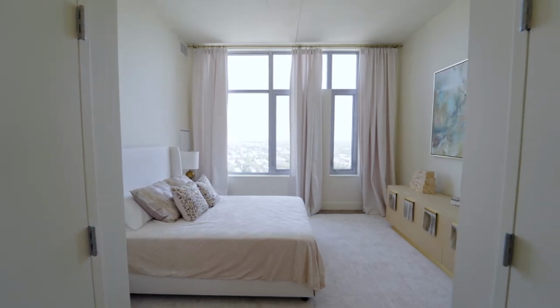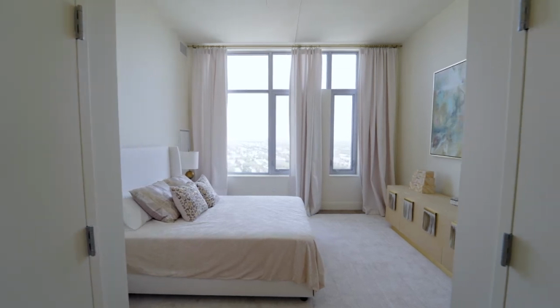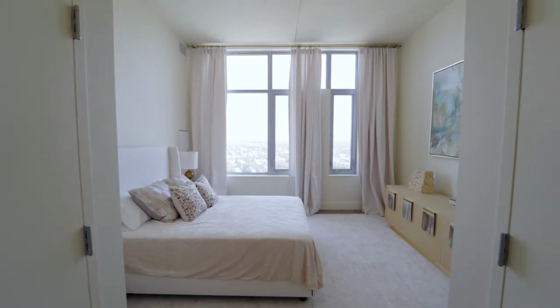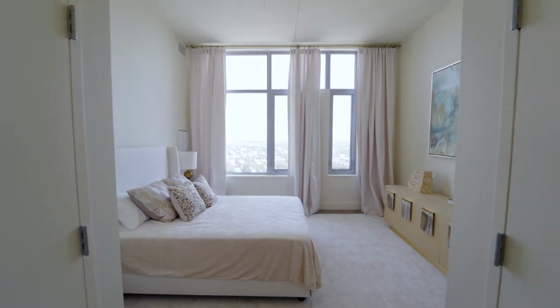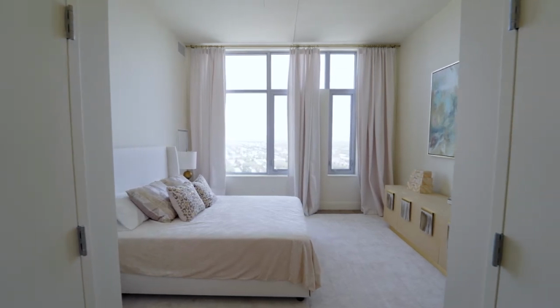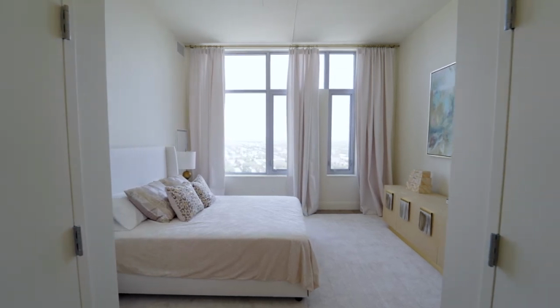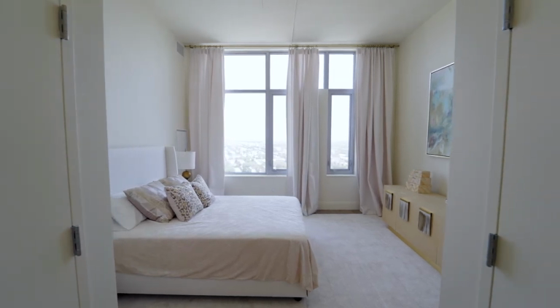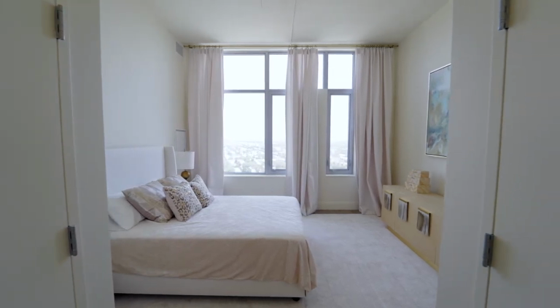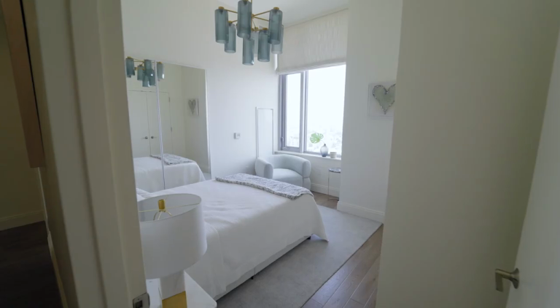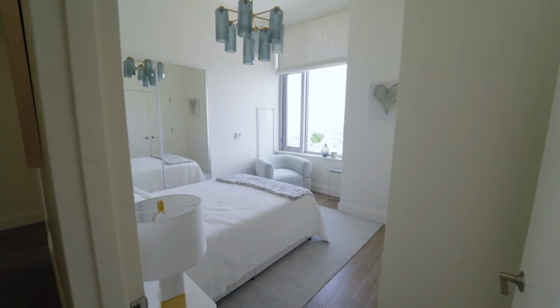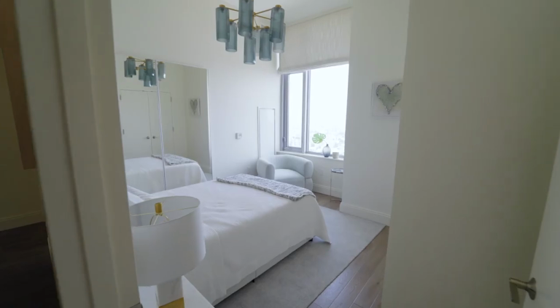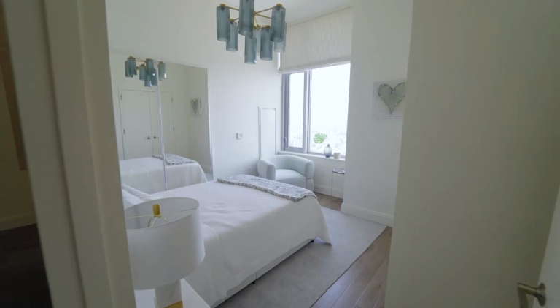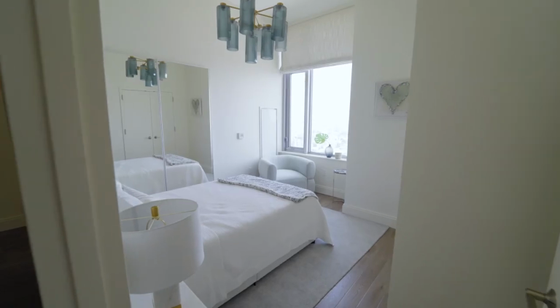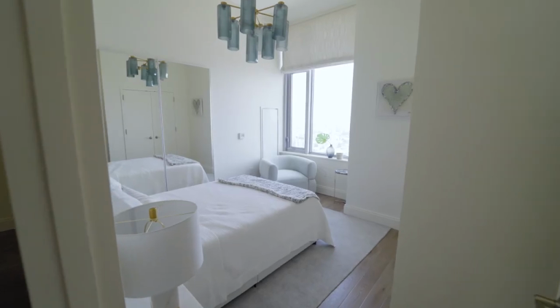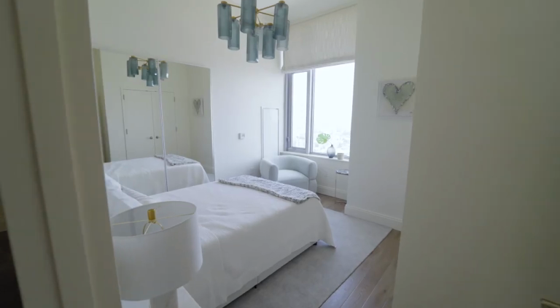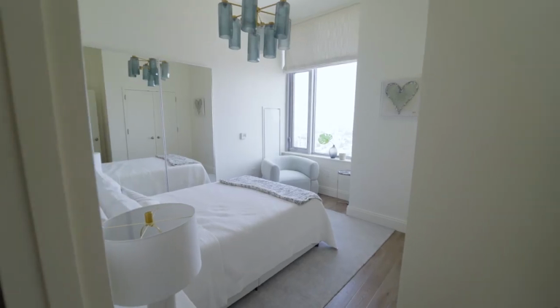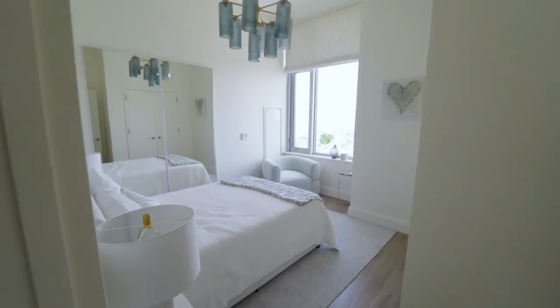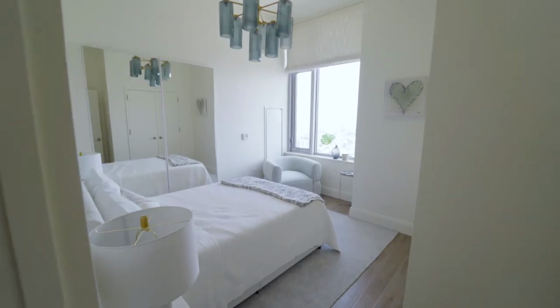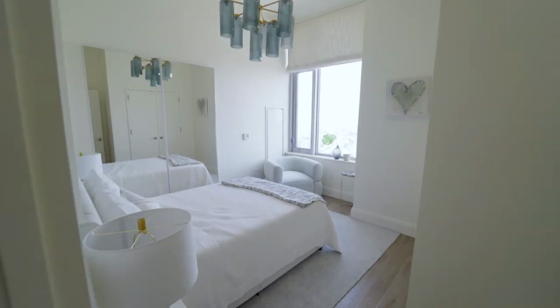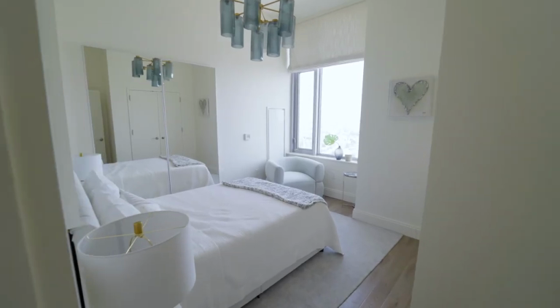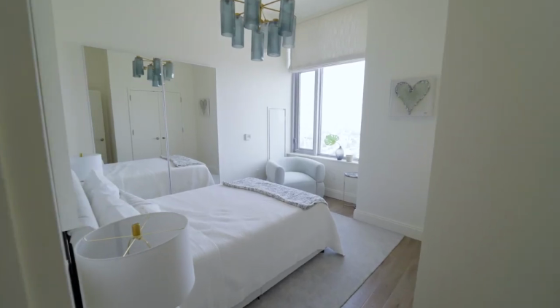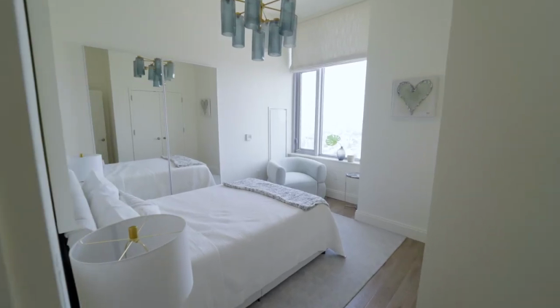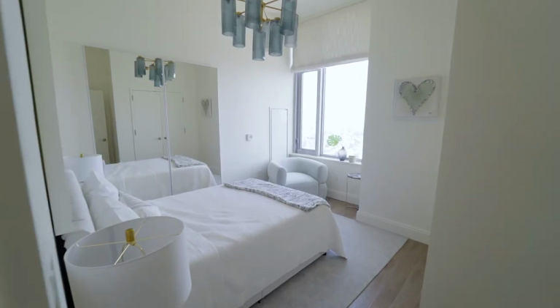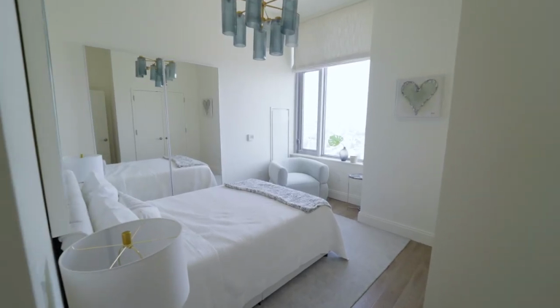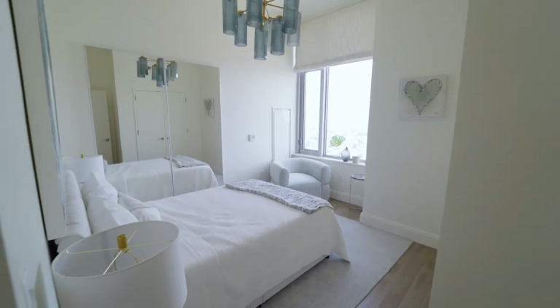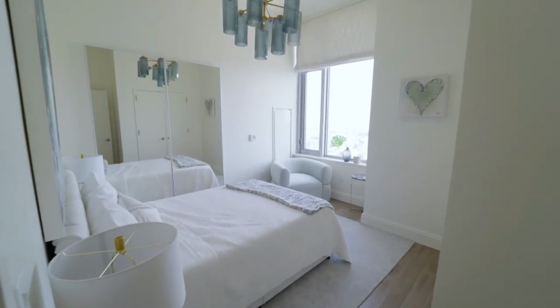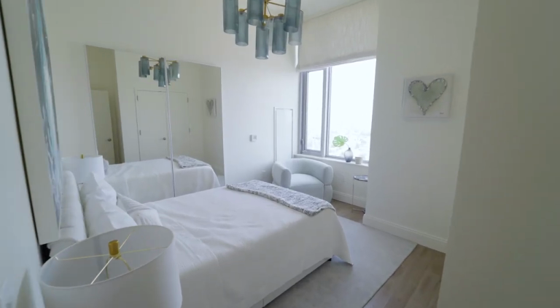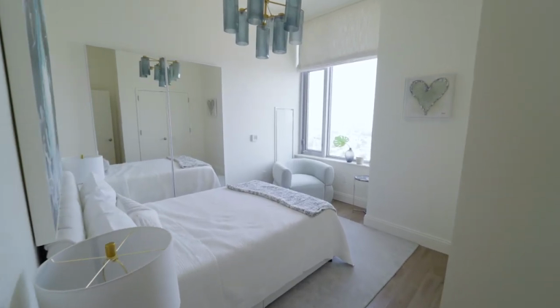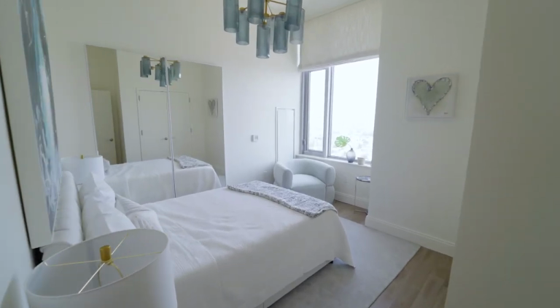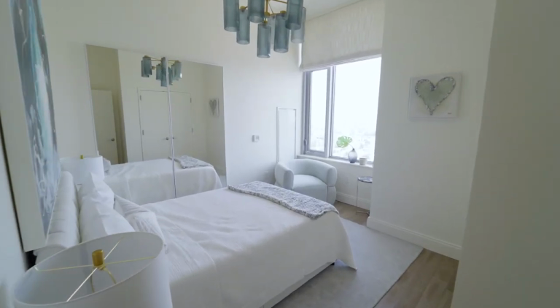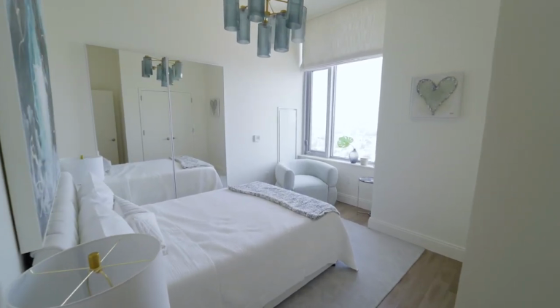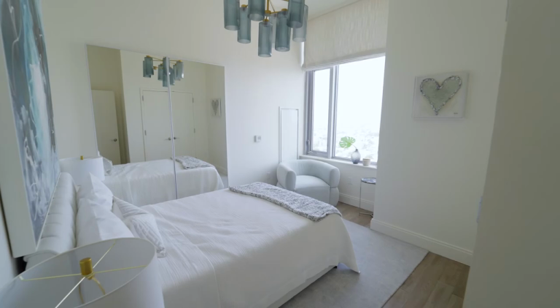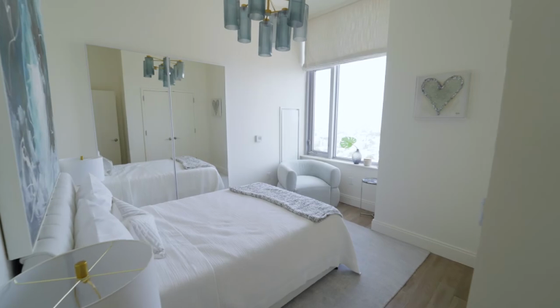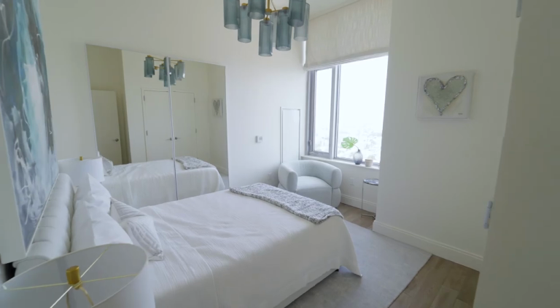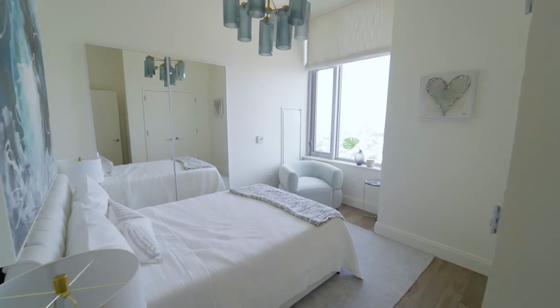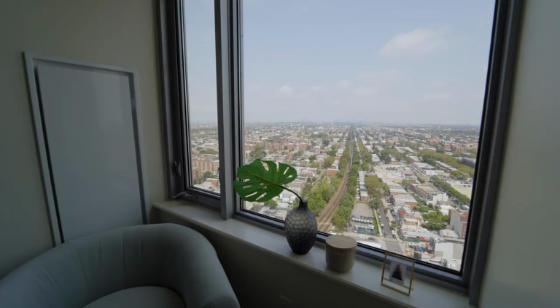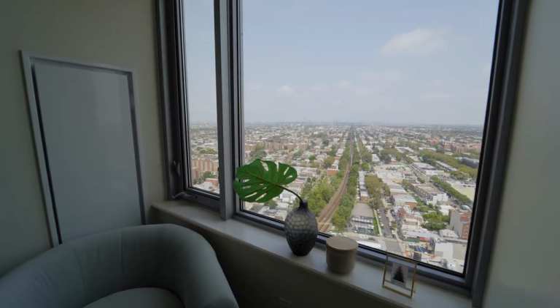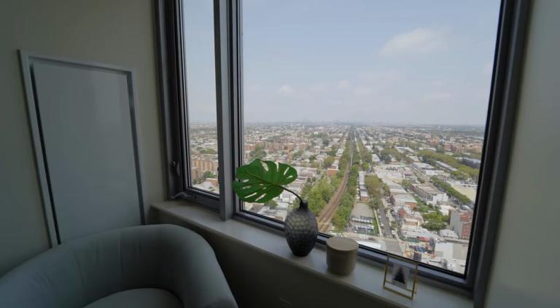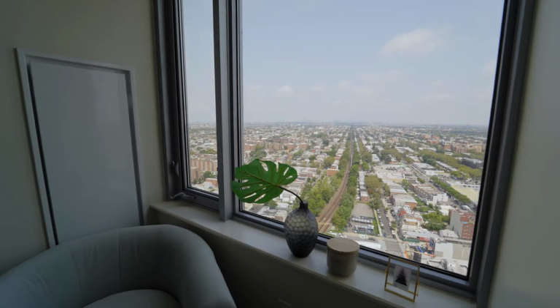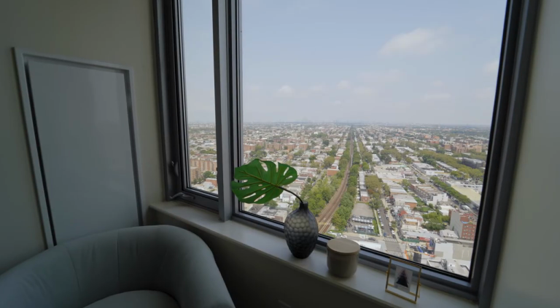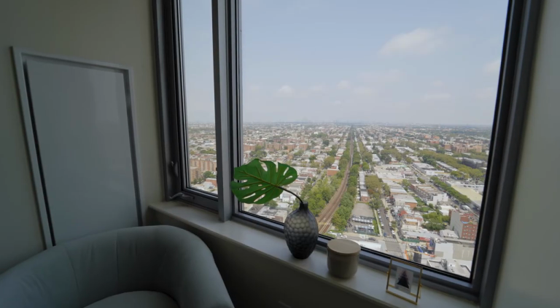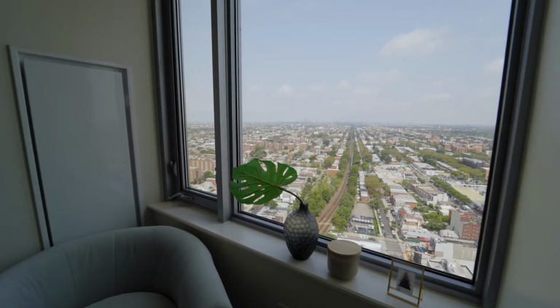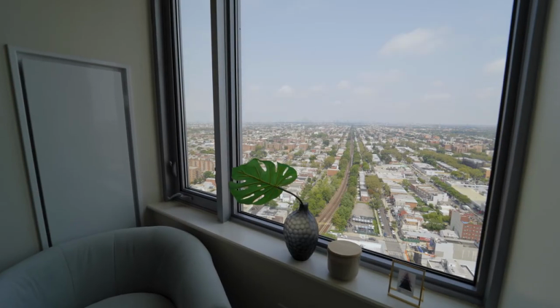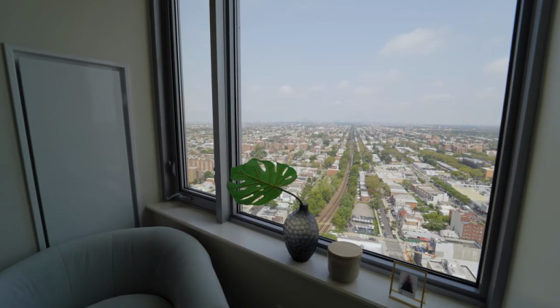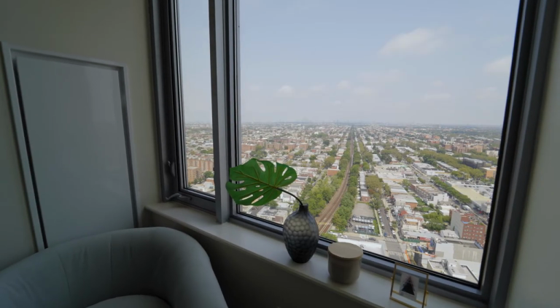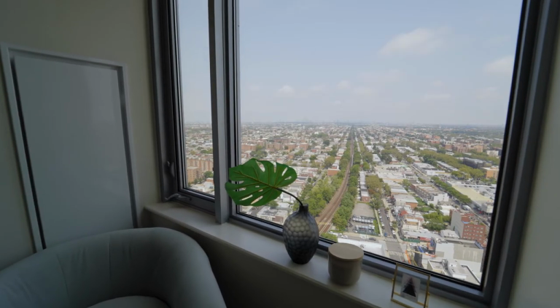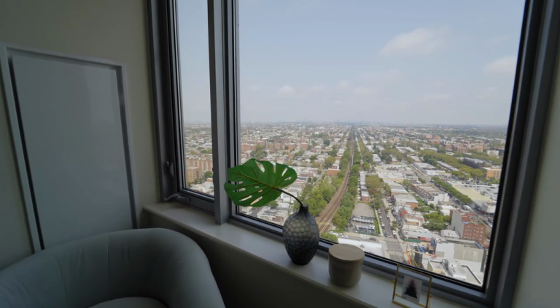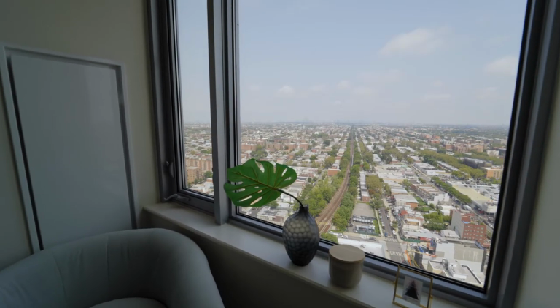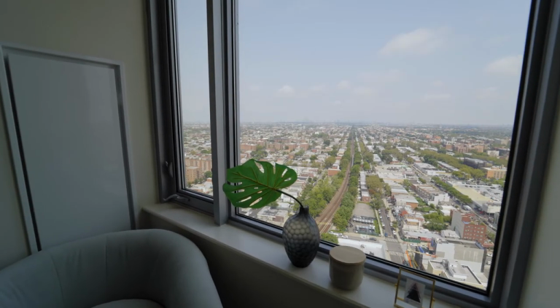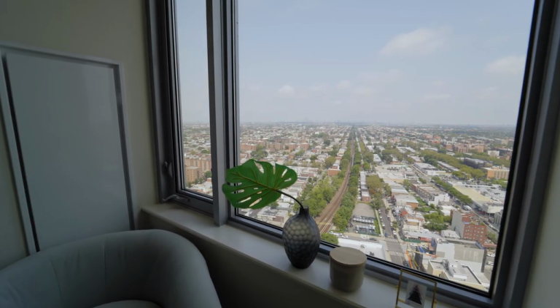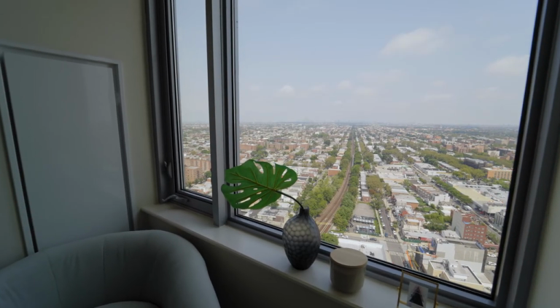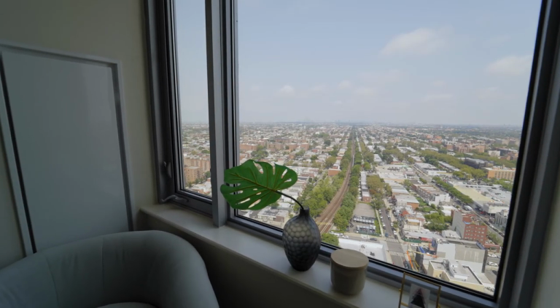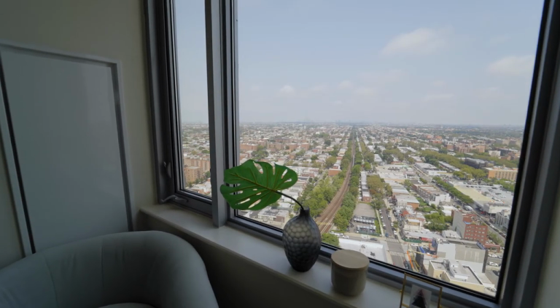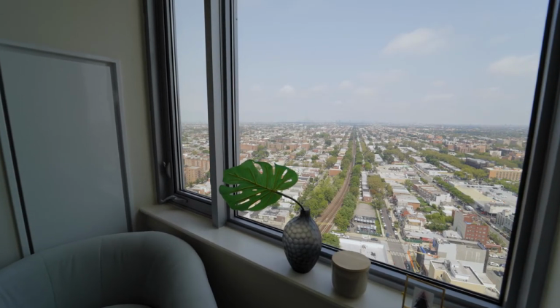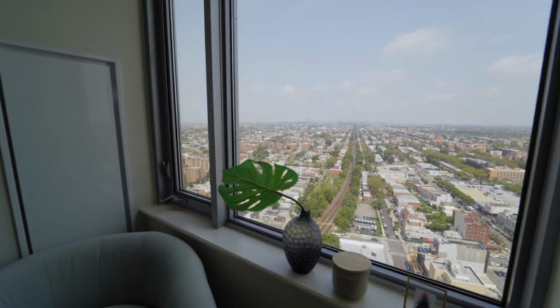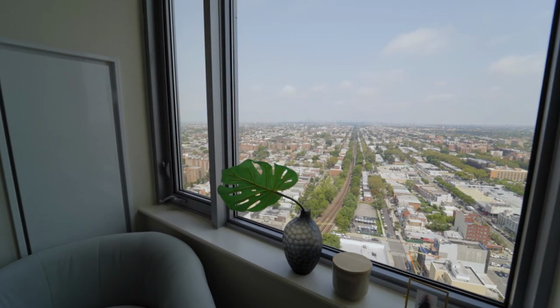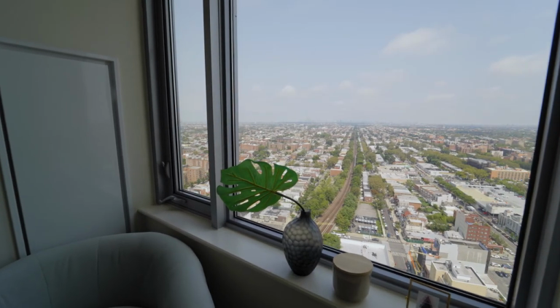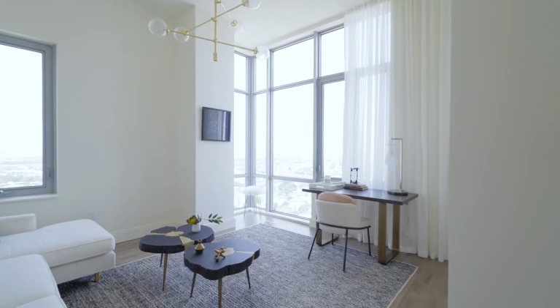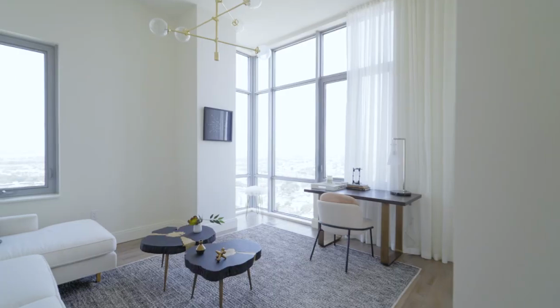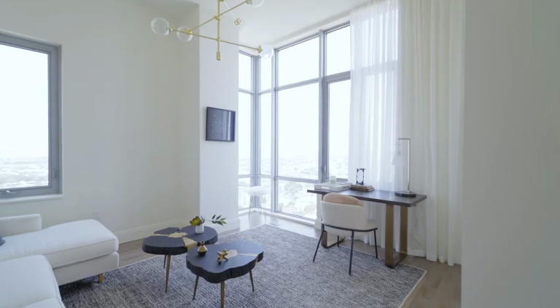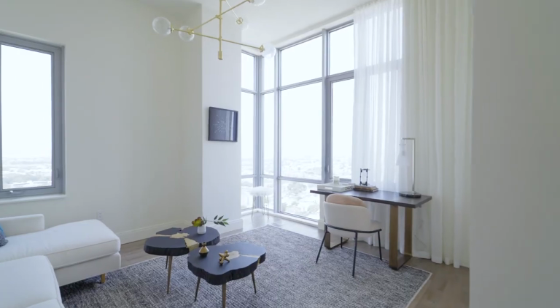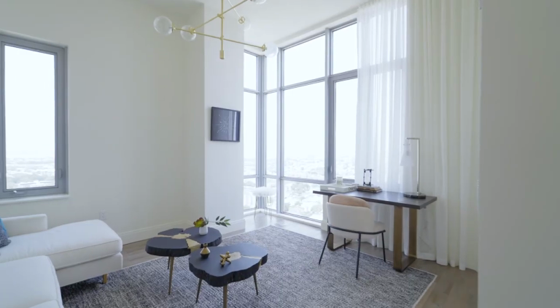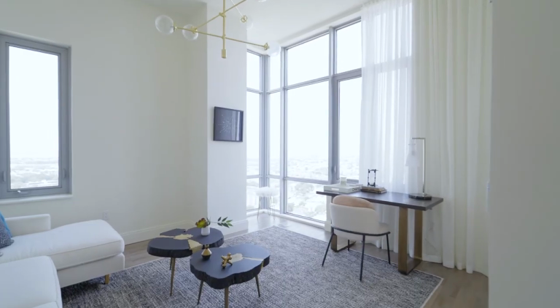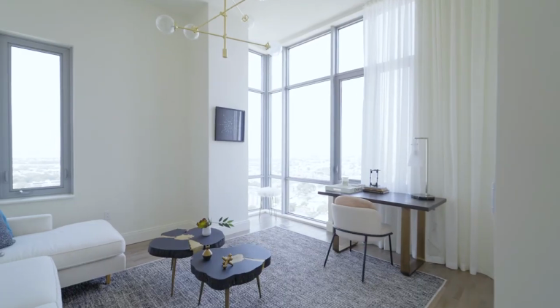Additionally, this penthouse features two other bedrooms, three and a half bathrooms, and one of the rooms we actually set up as an office.